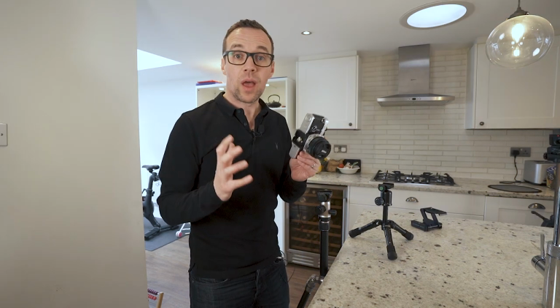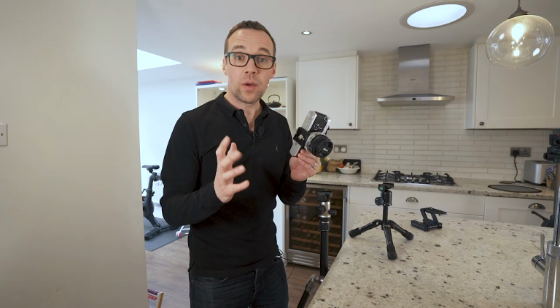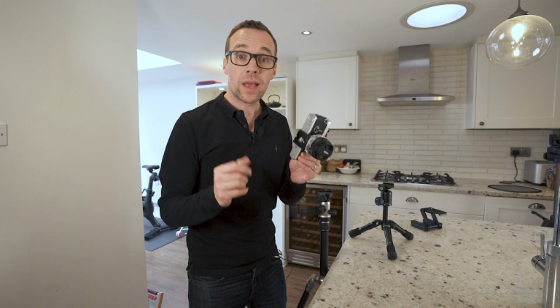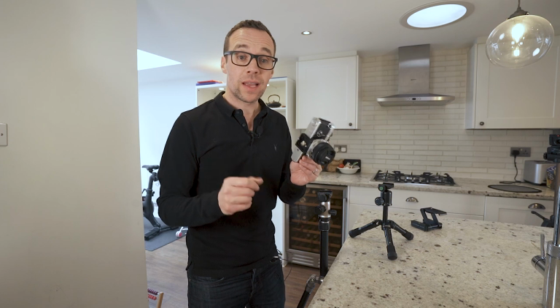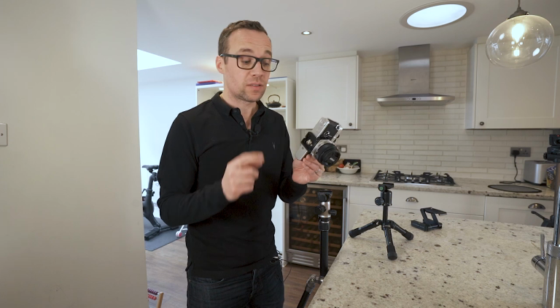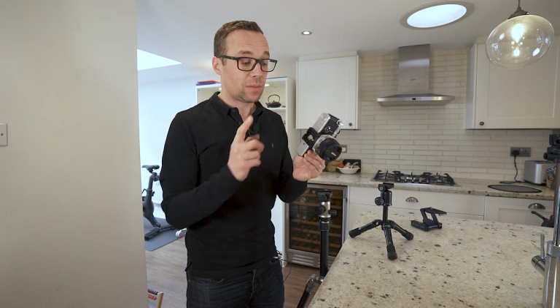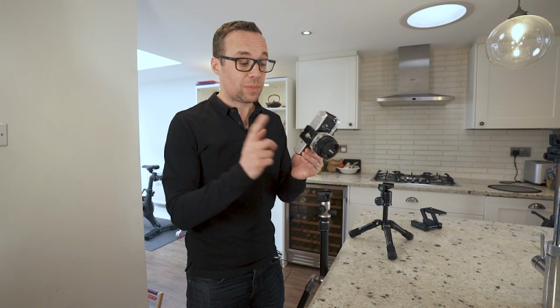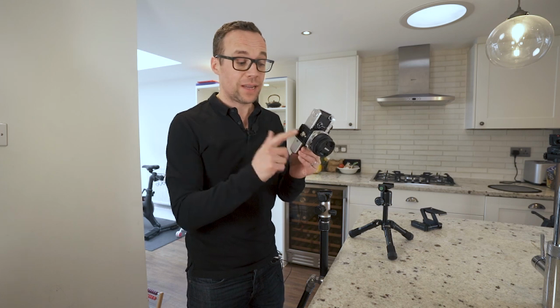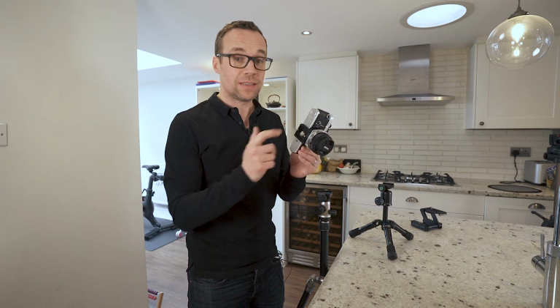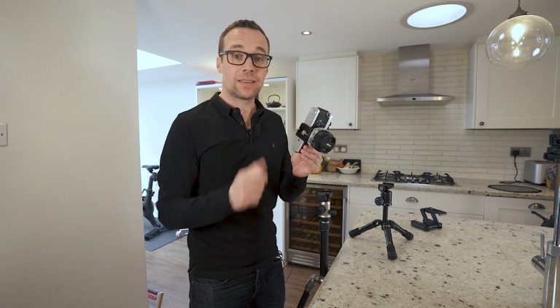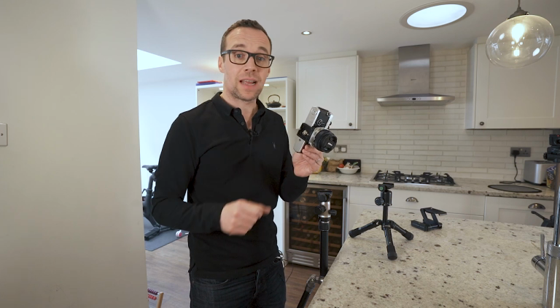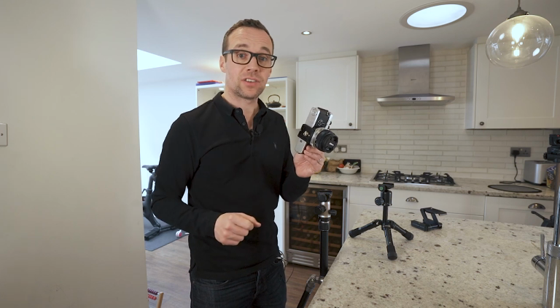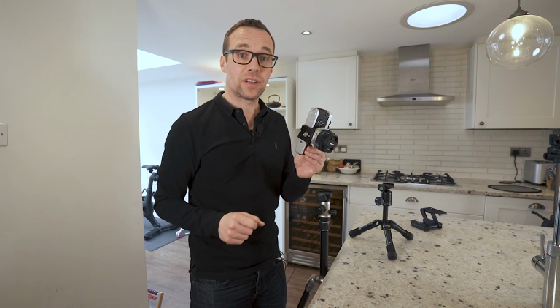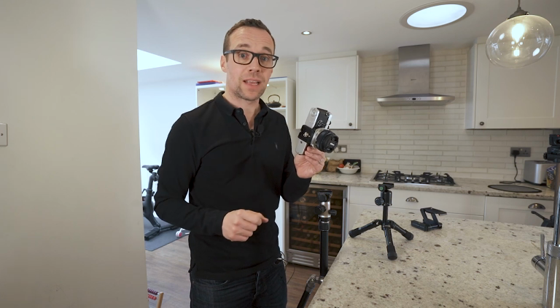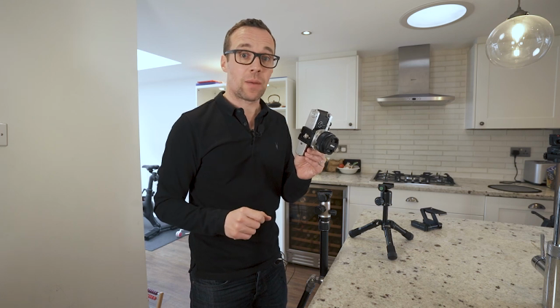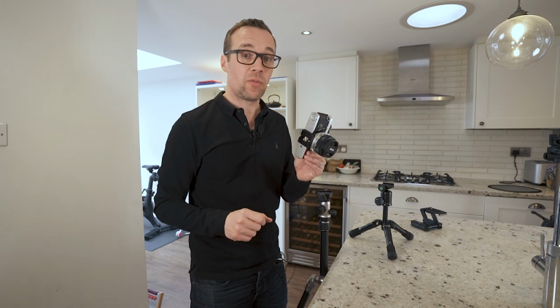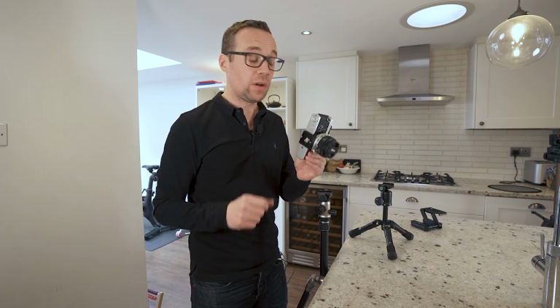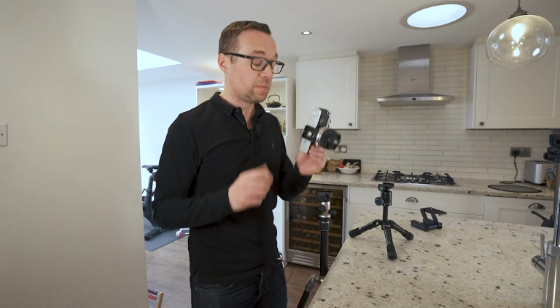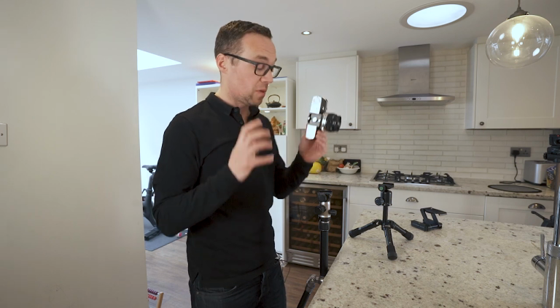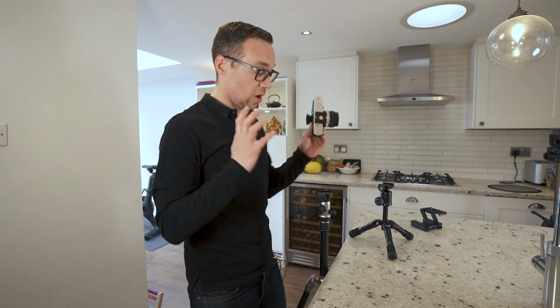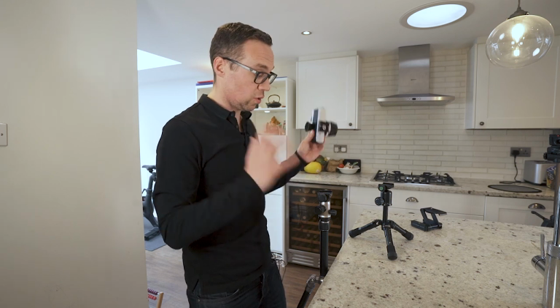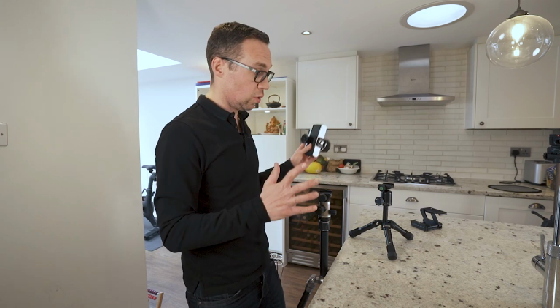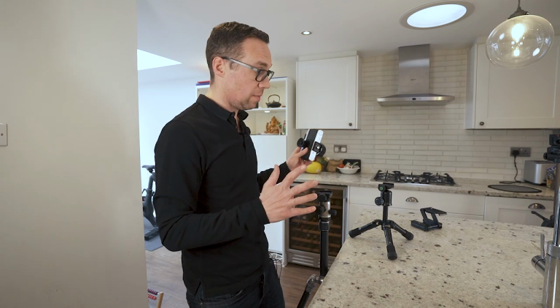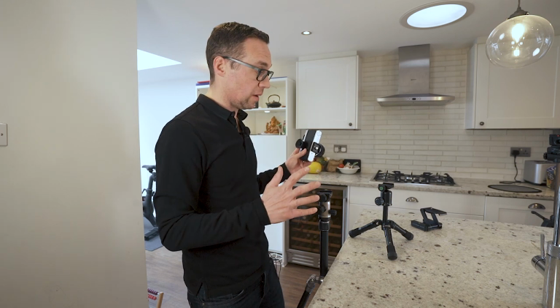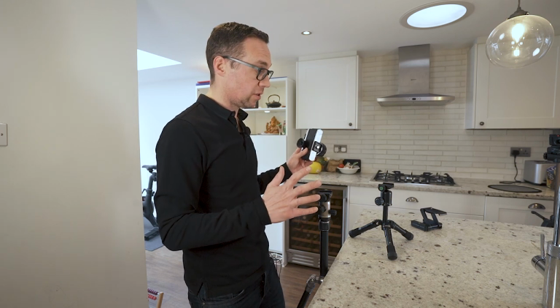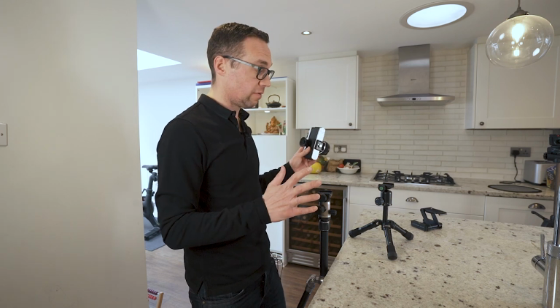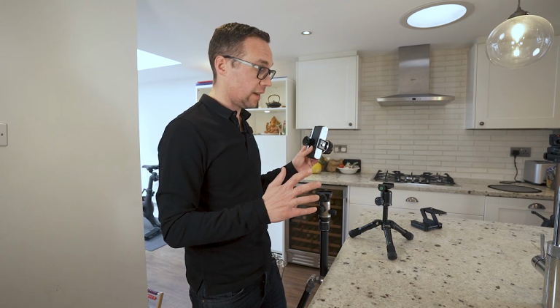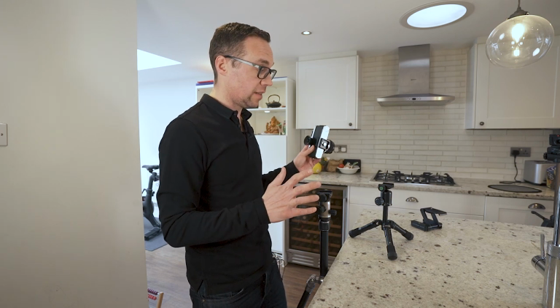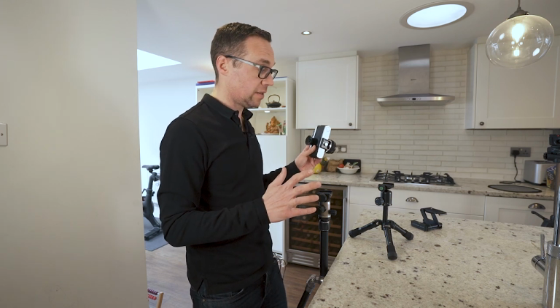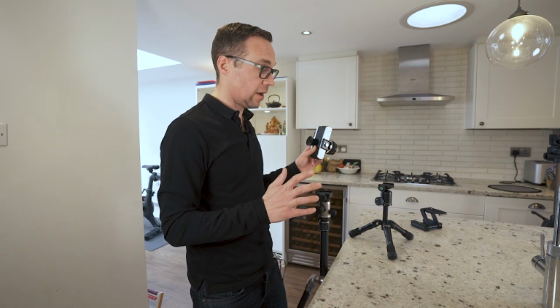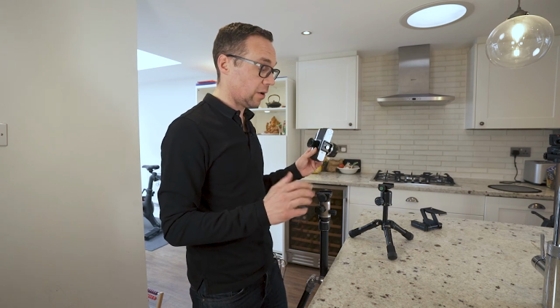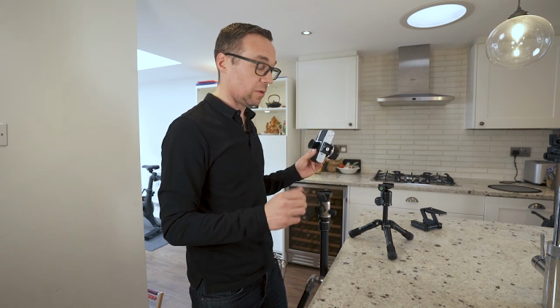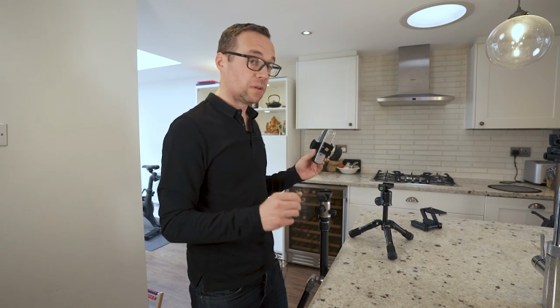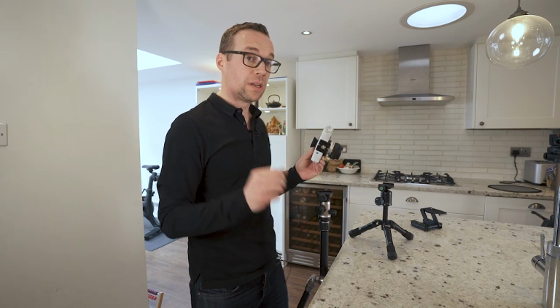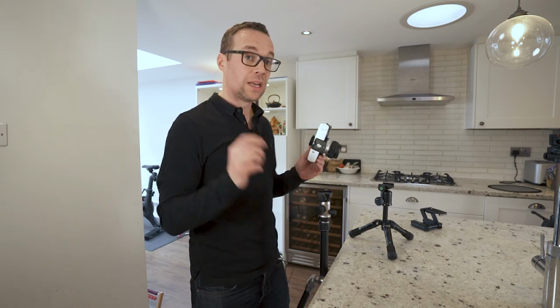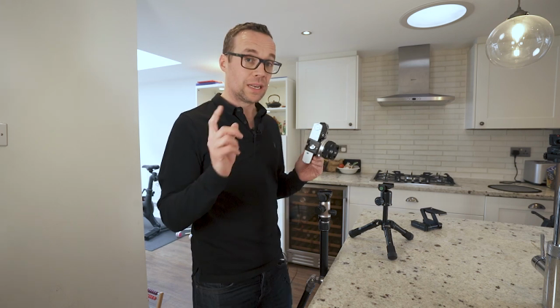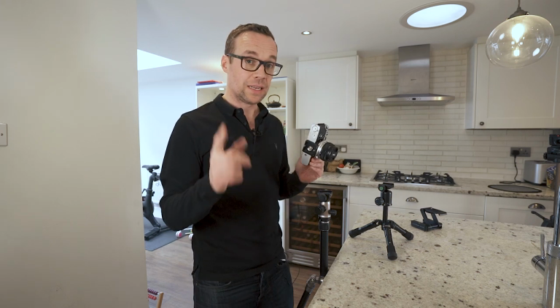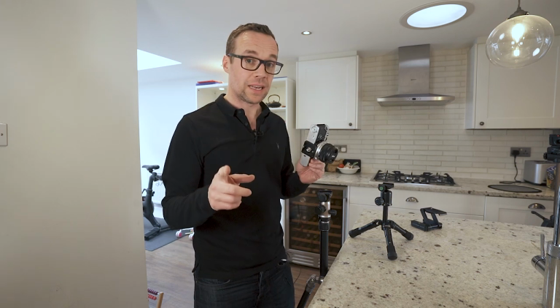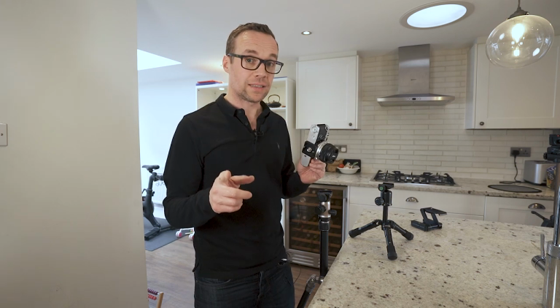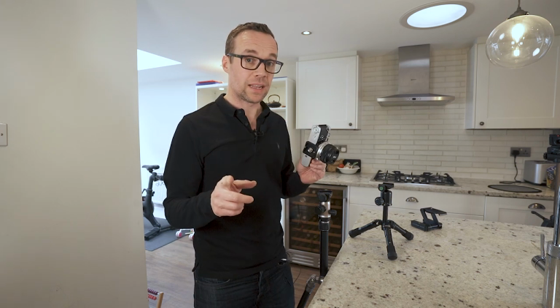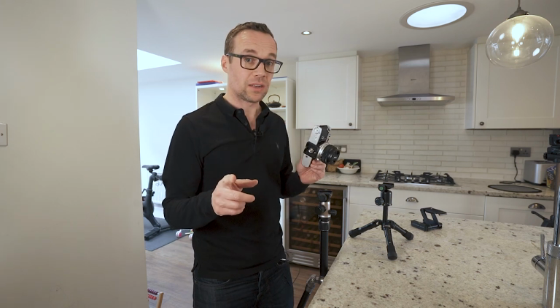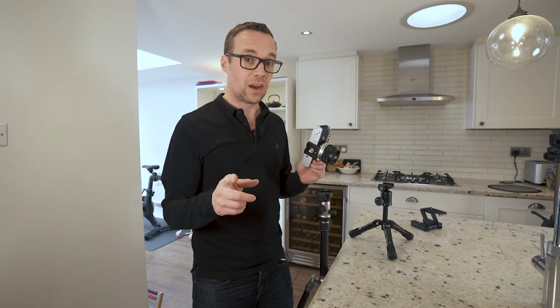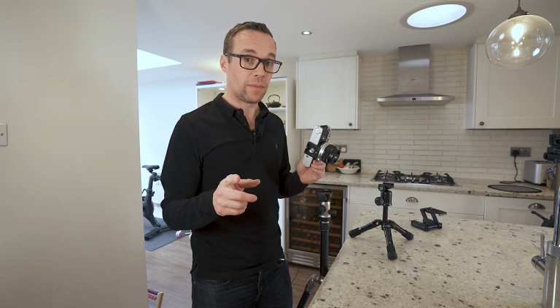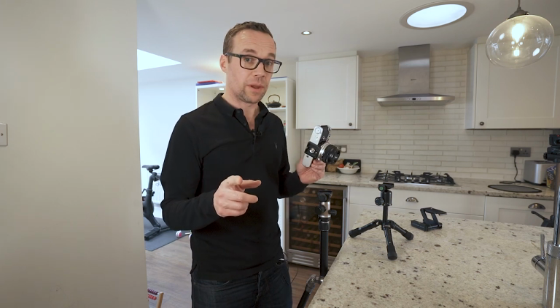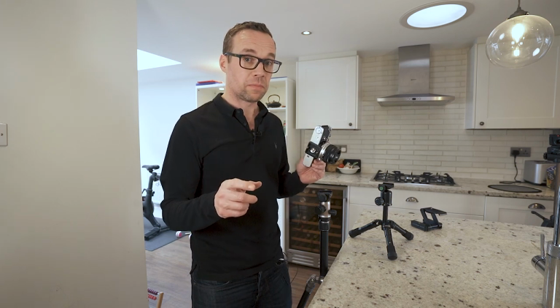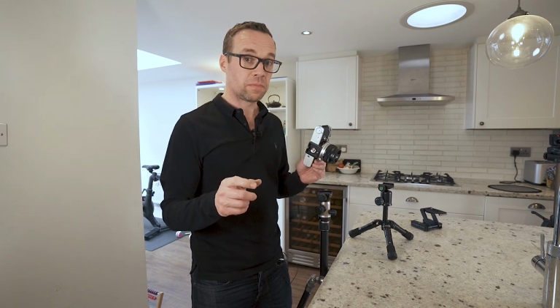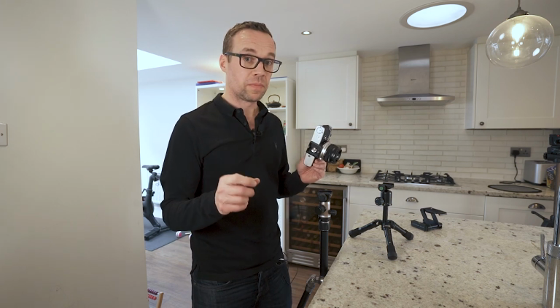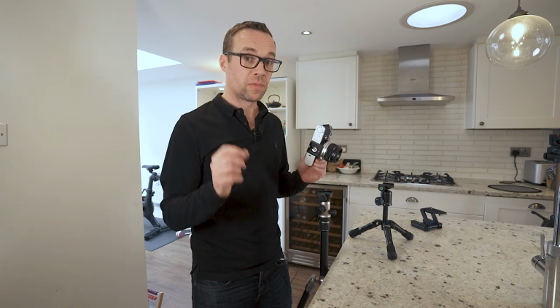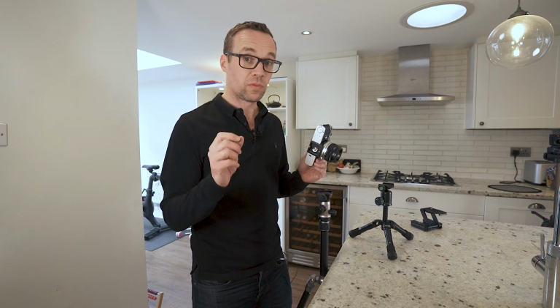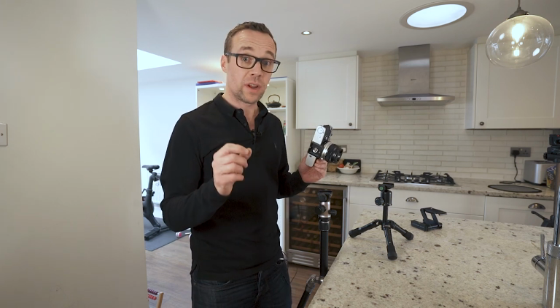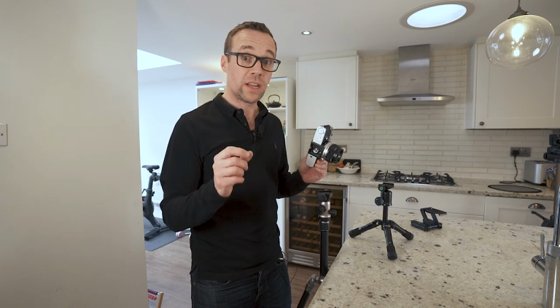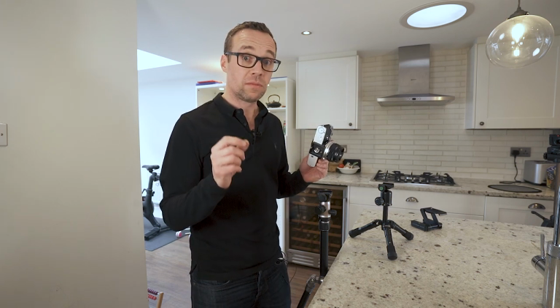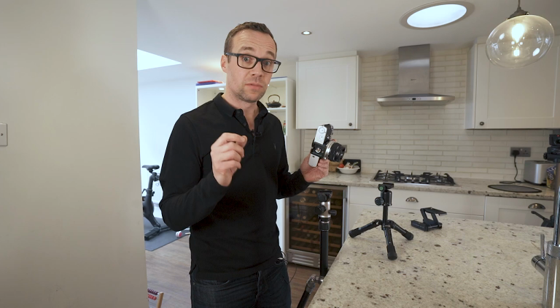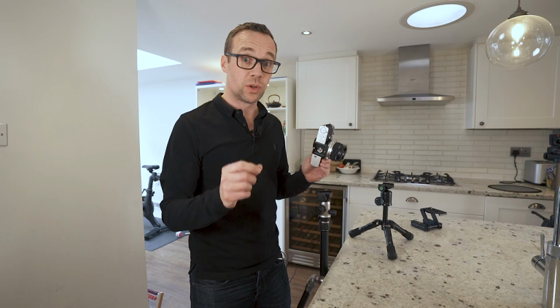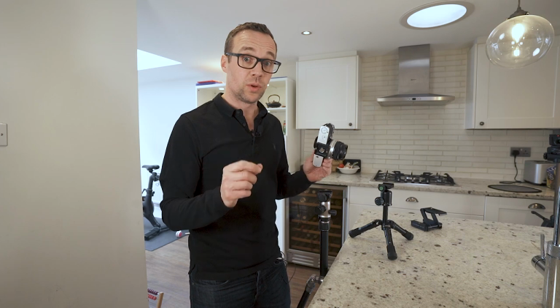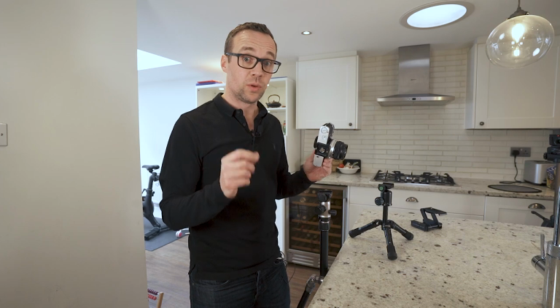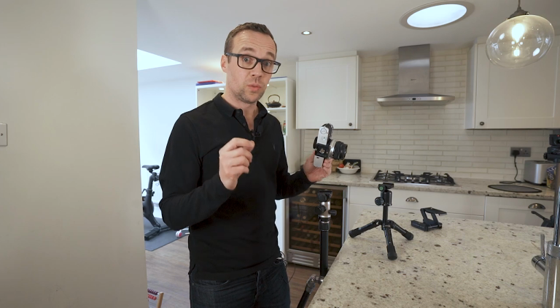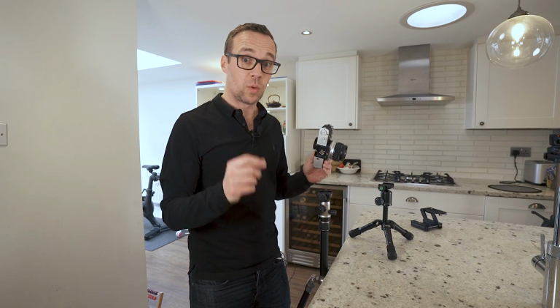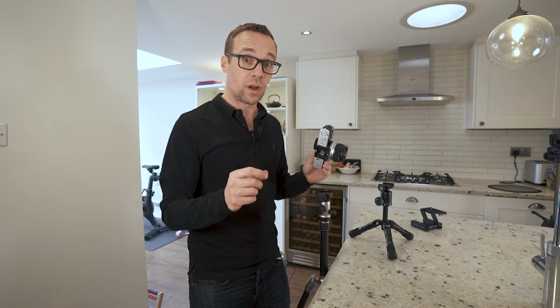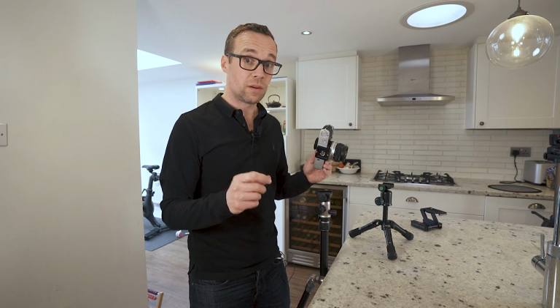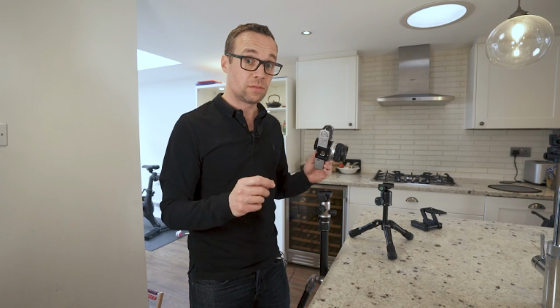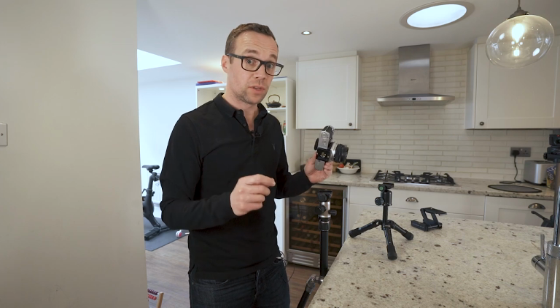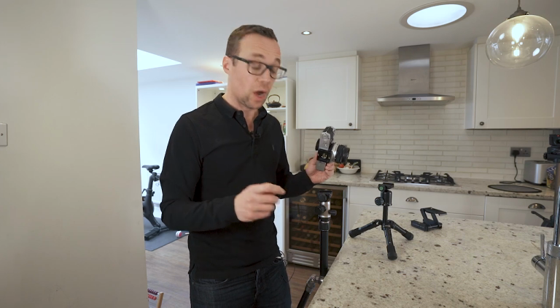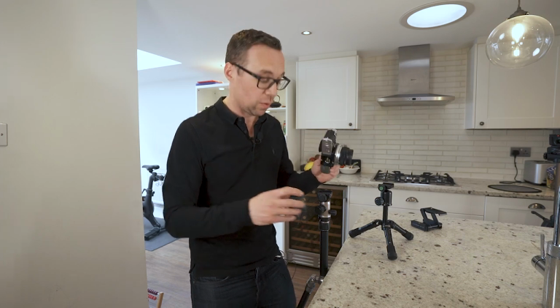Okay, the plate is attached to the camera and all the mounts are ready to go. Let's get timing. Three, two, one, go.